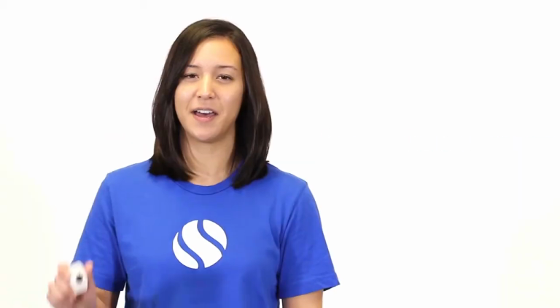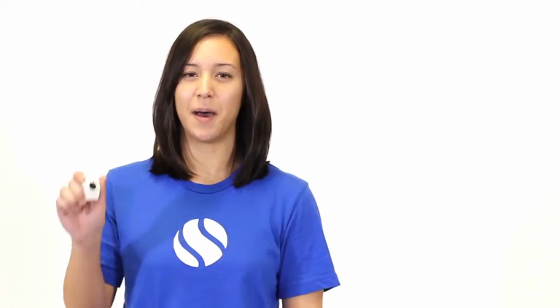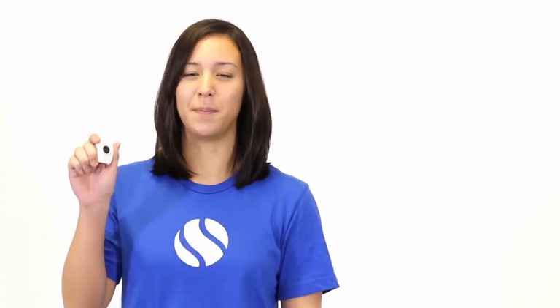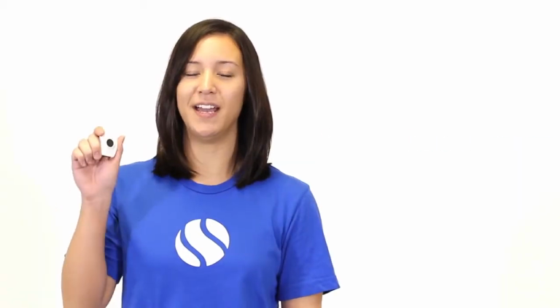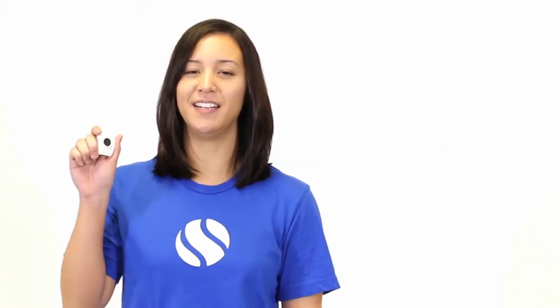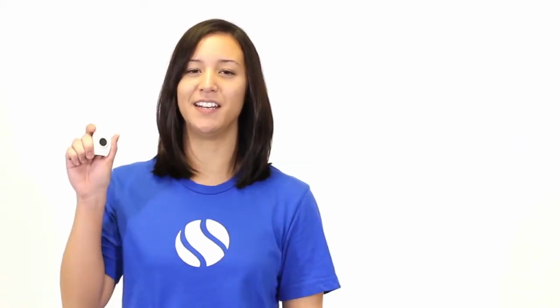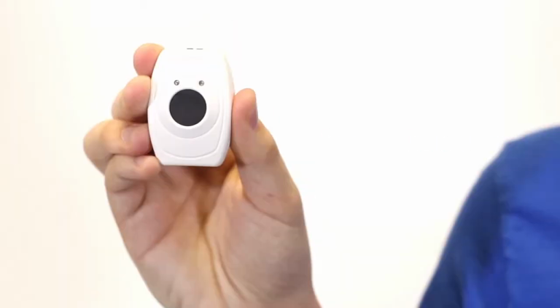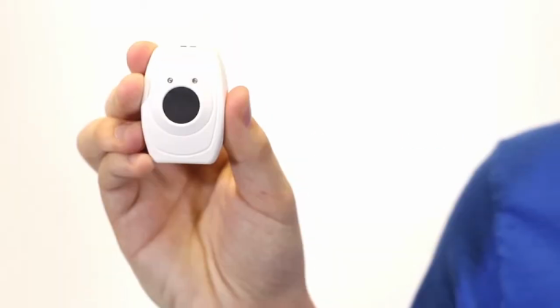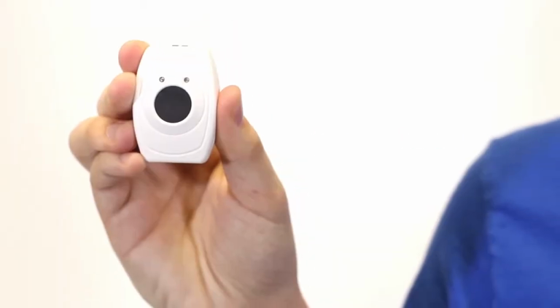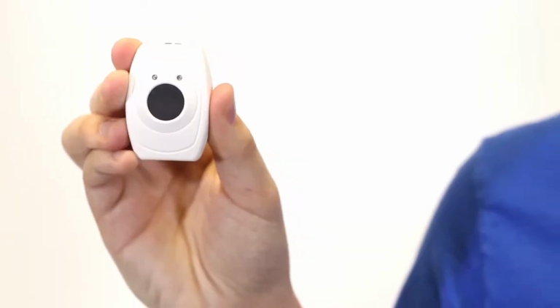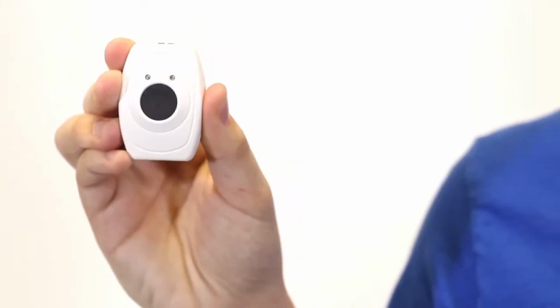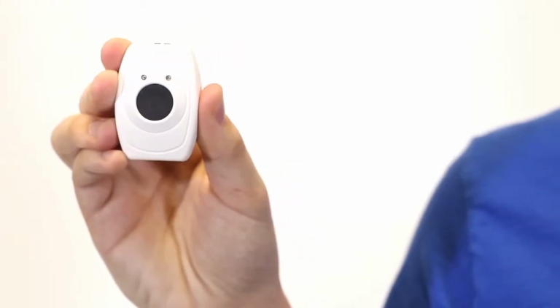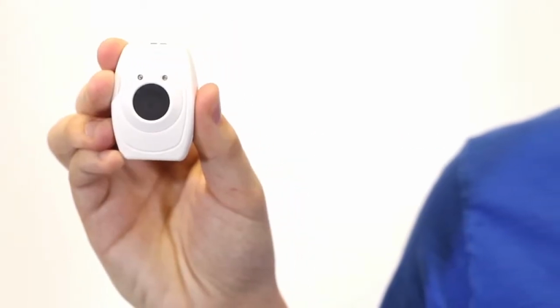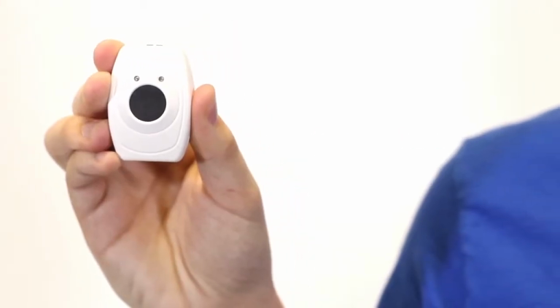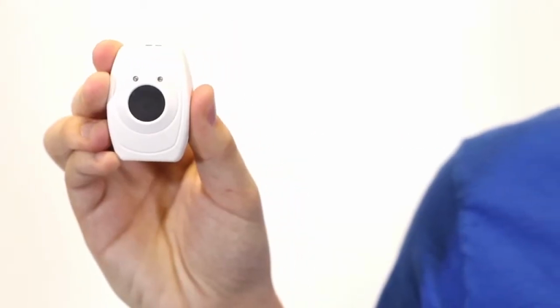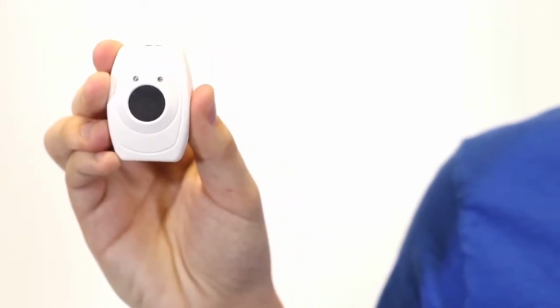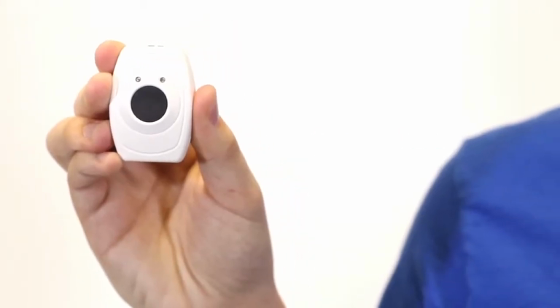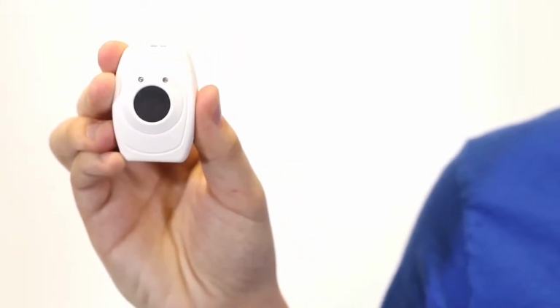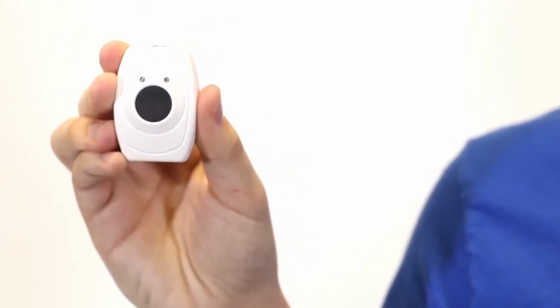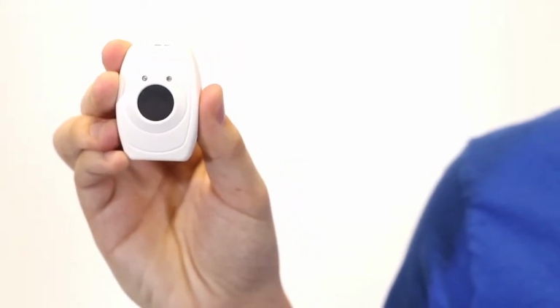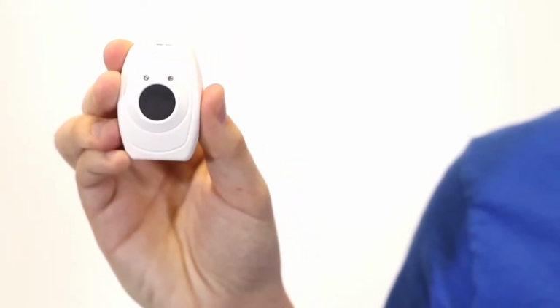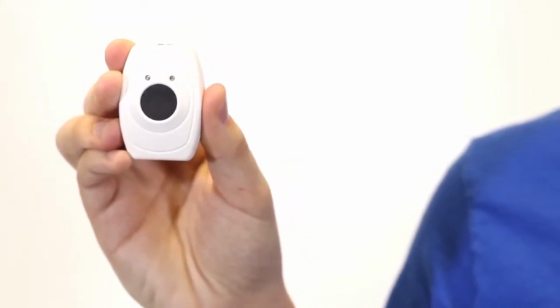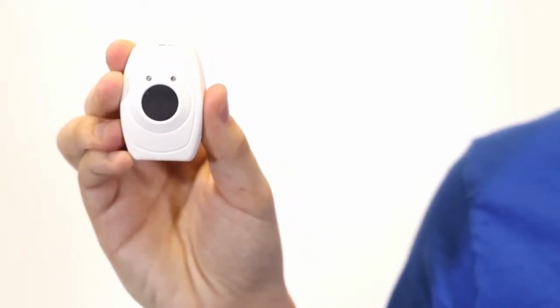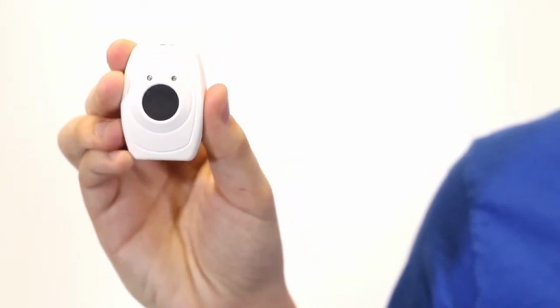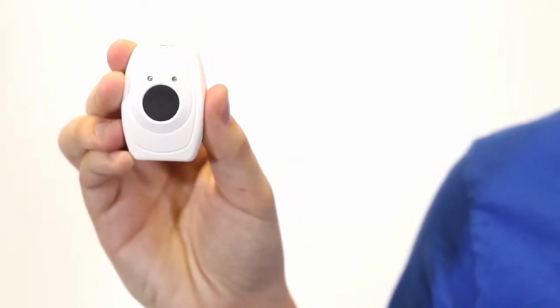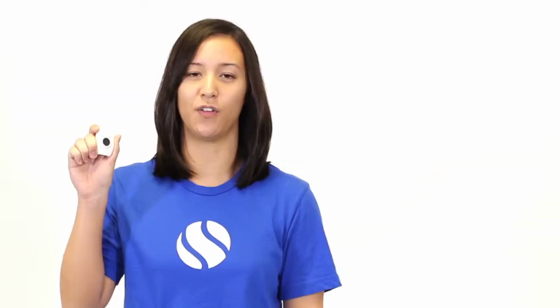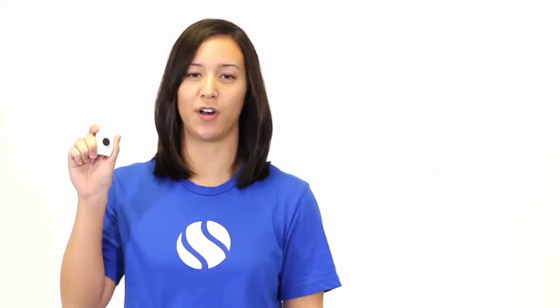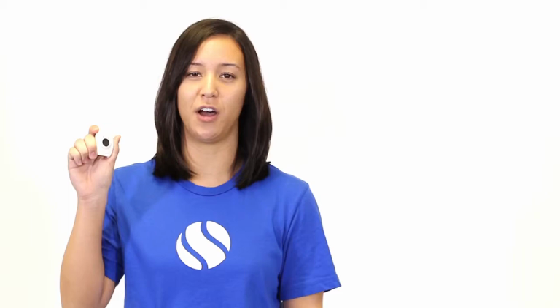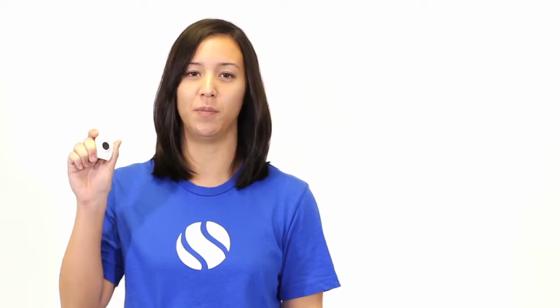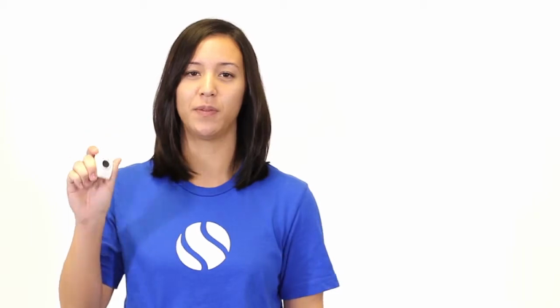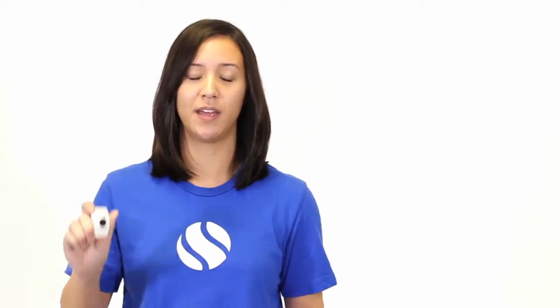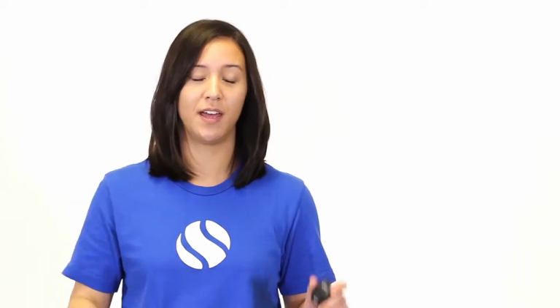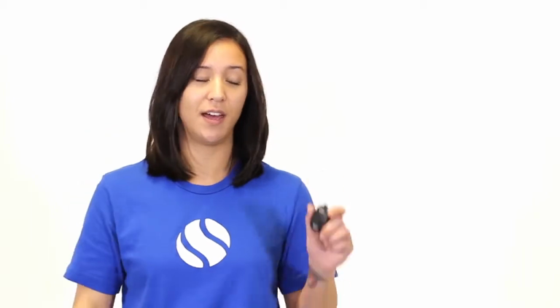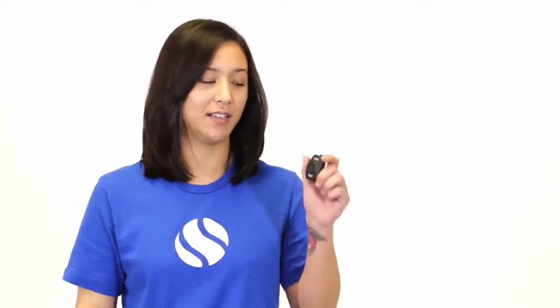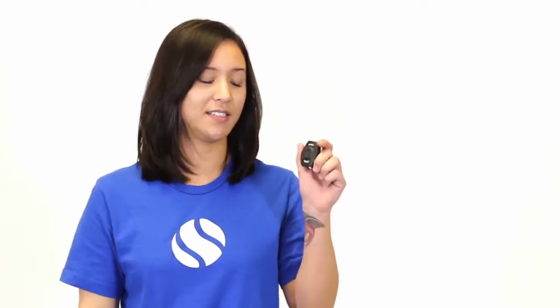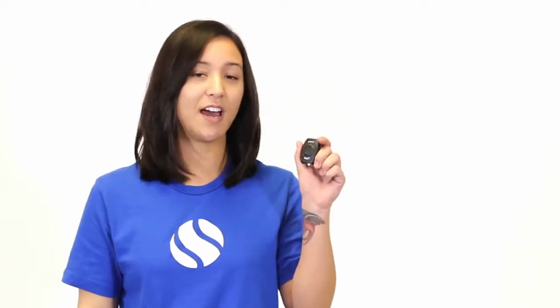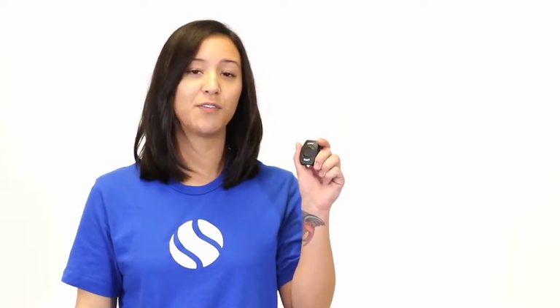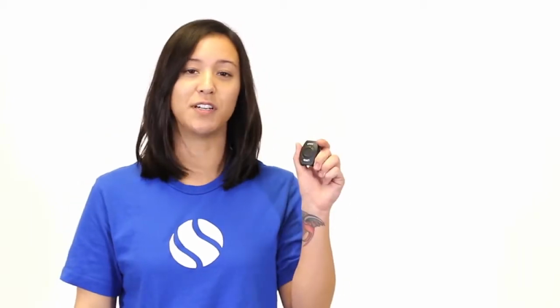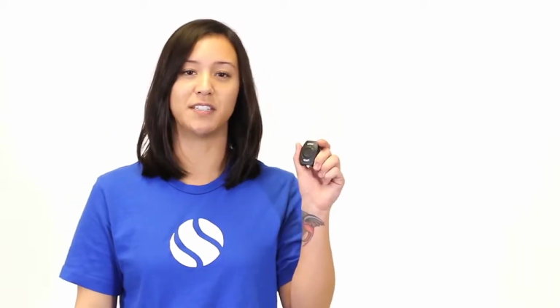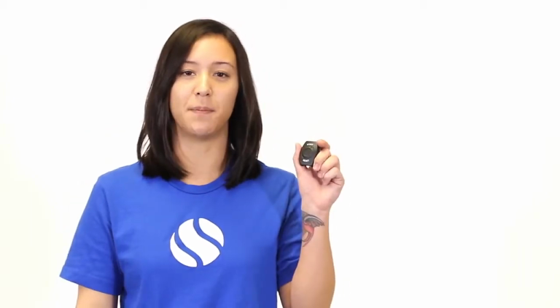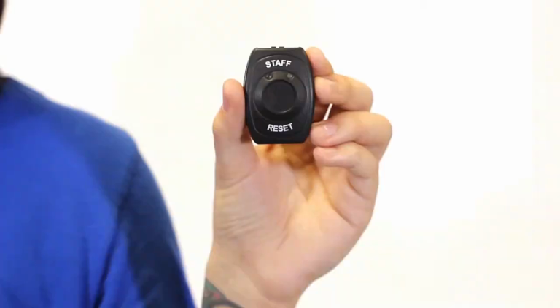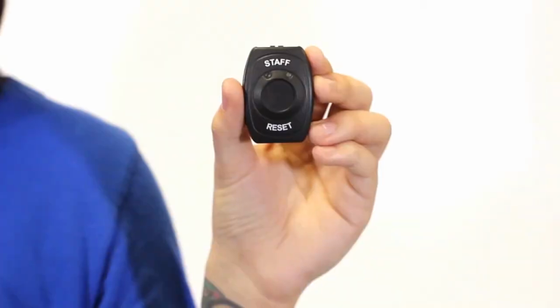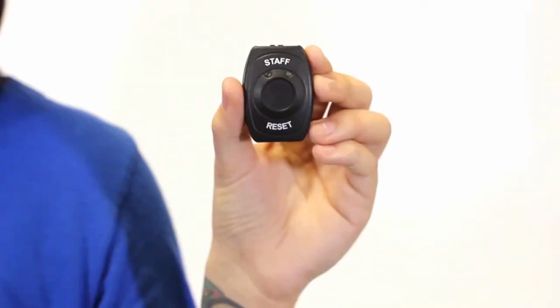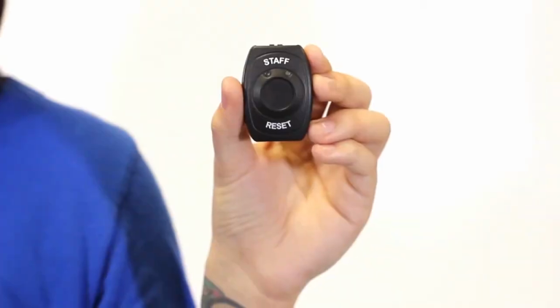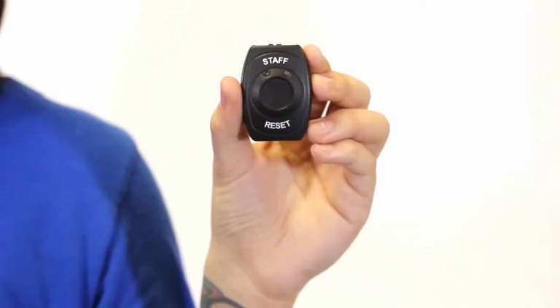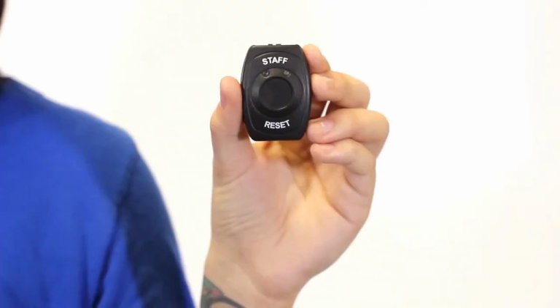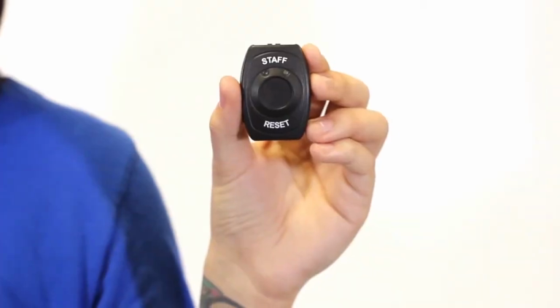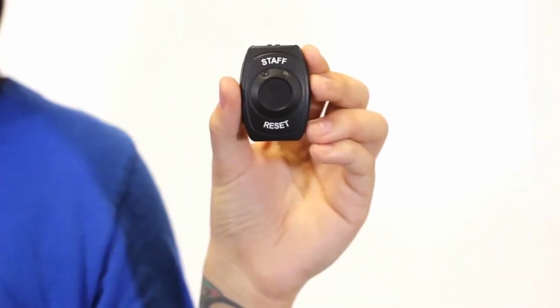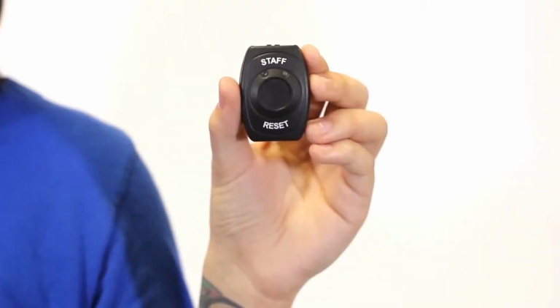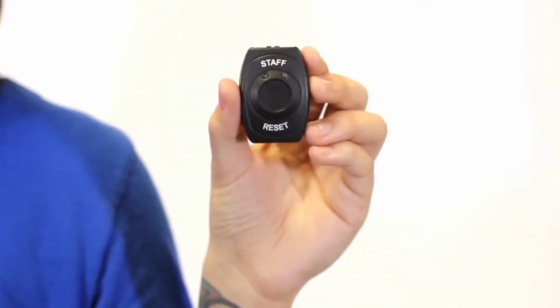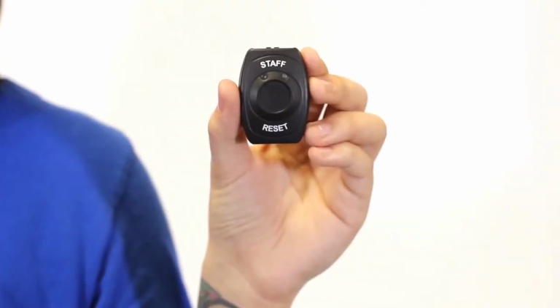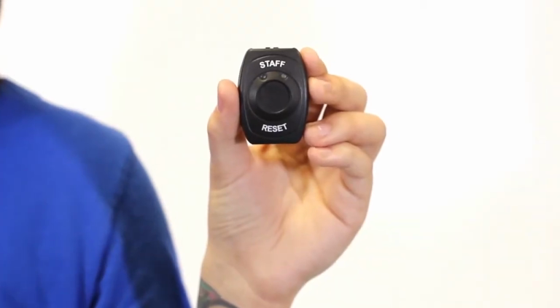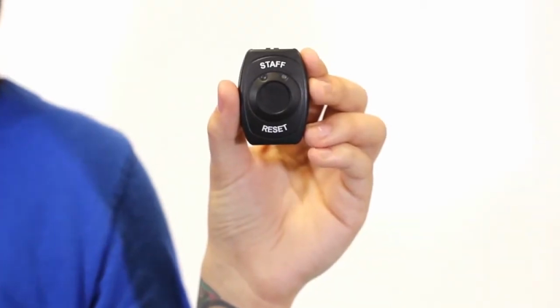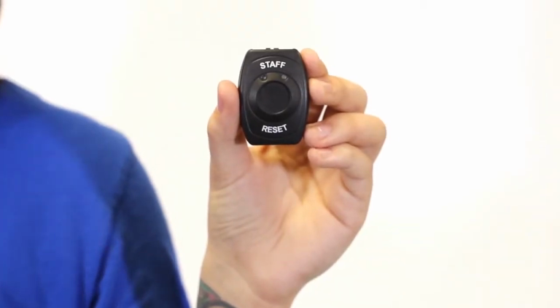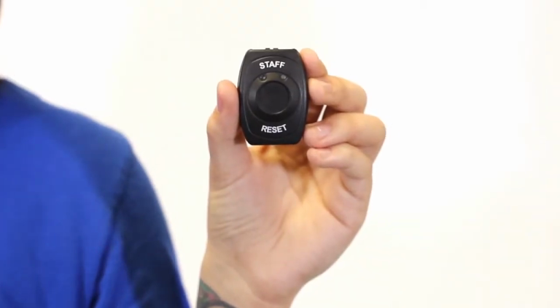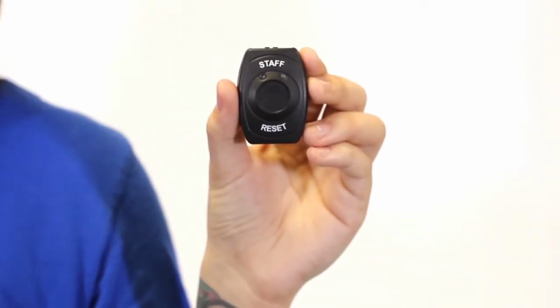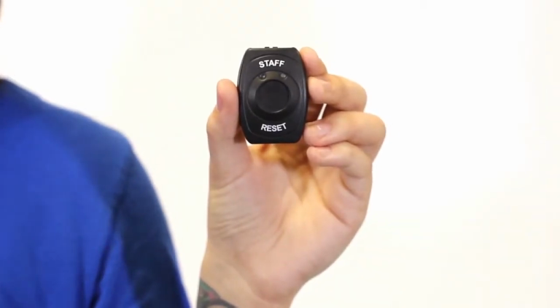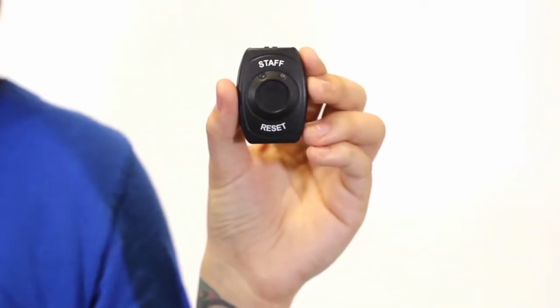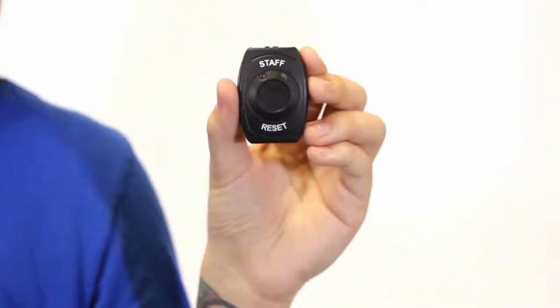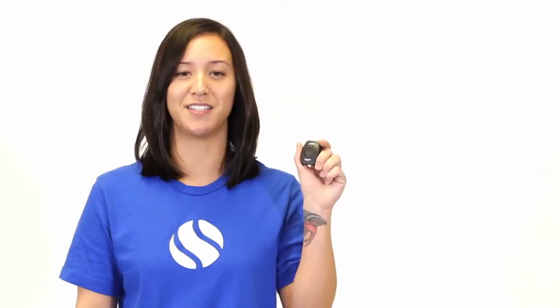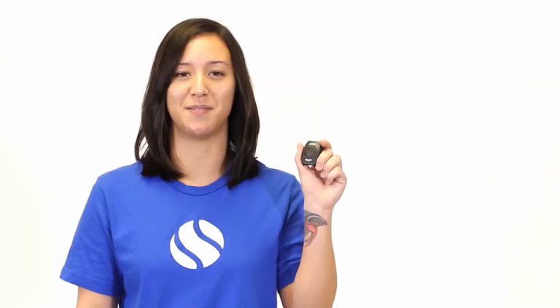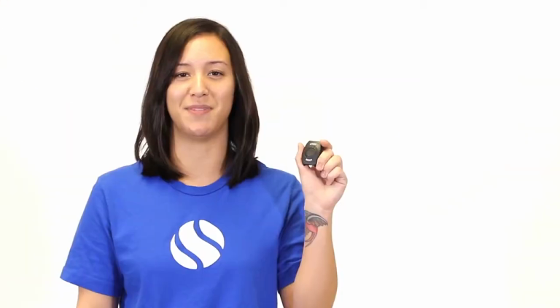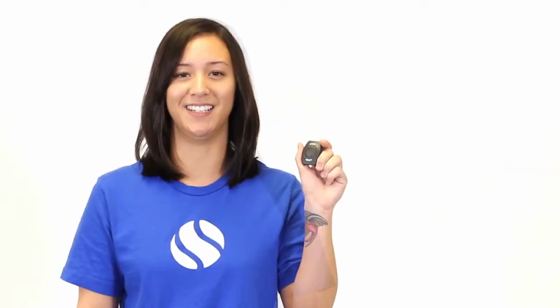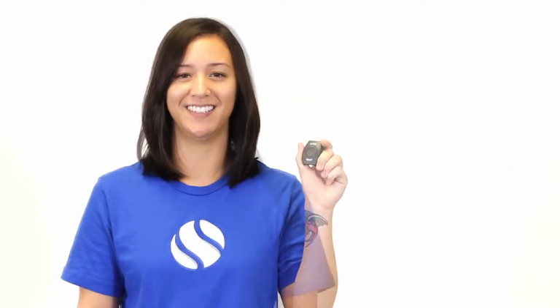A pendant is a wireless transmitter that a resident can use to call for help. A staff reset pendant is used to reset the alarm caused by the resident pendant.